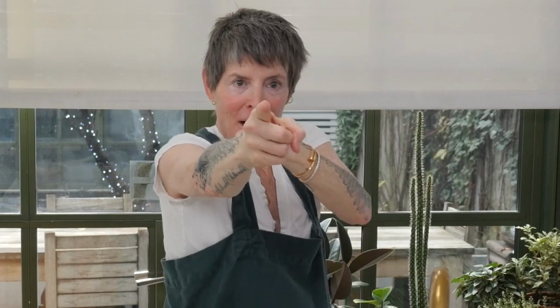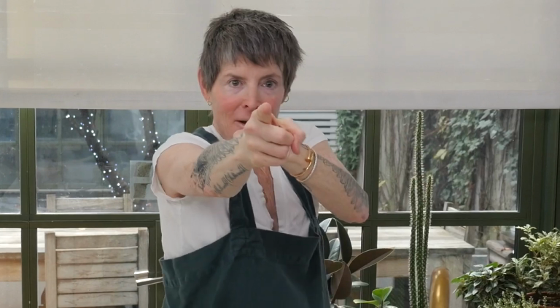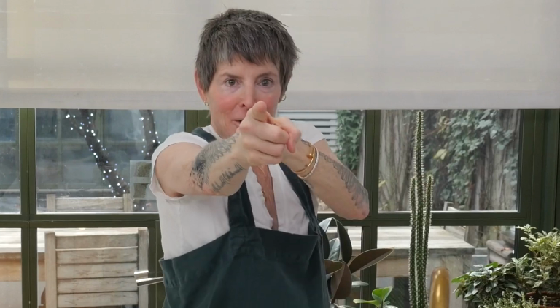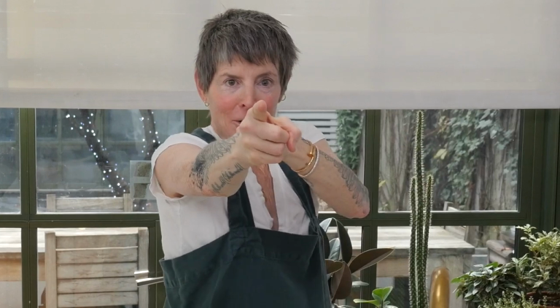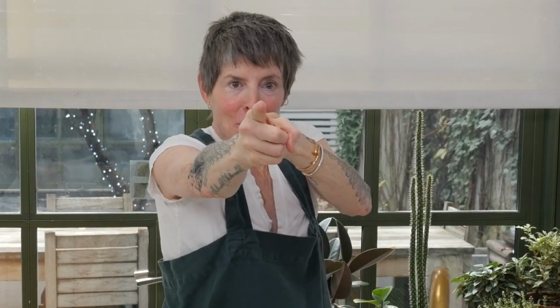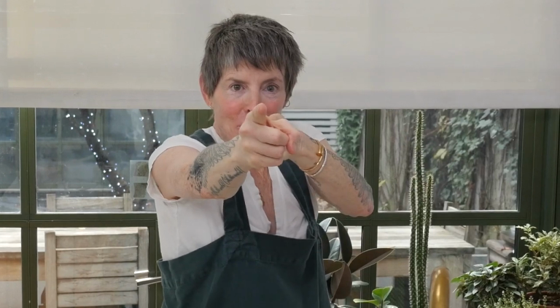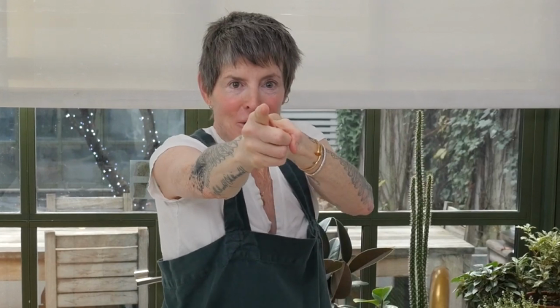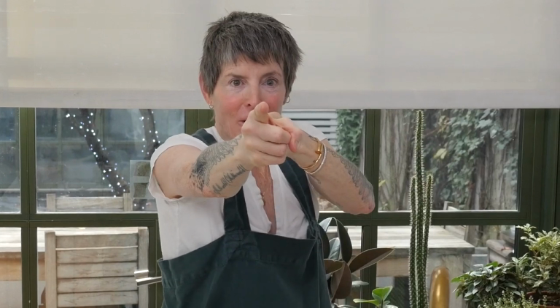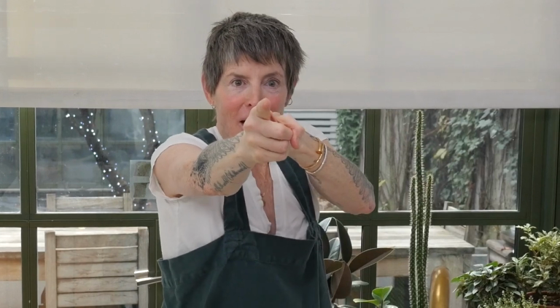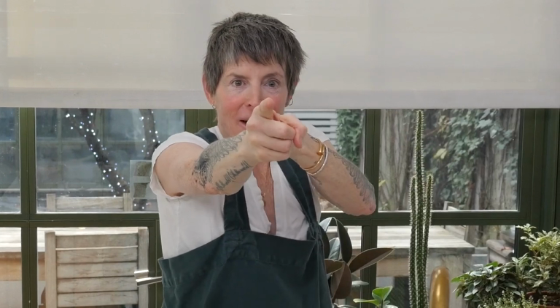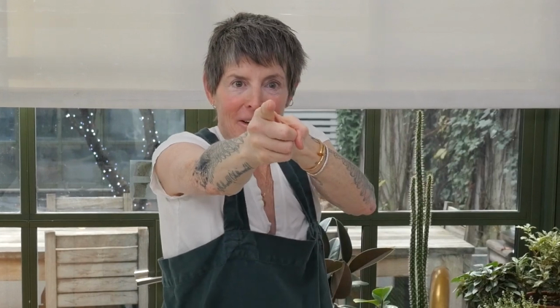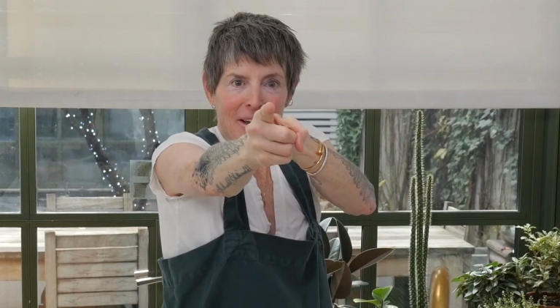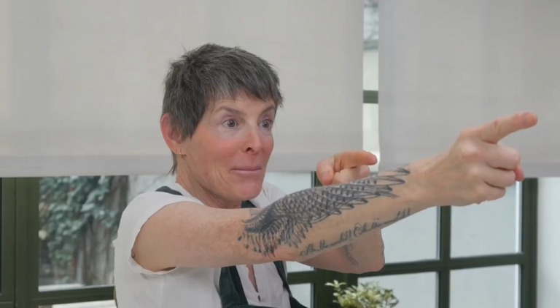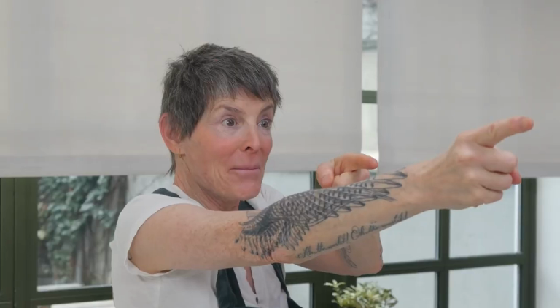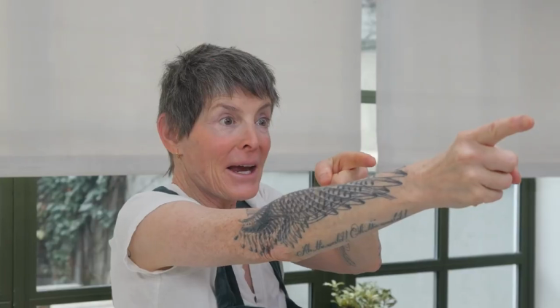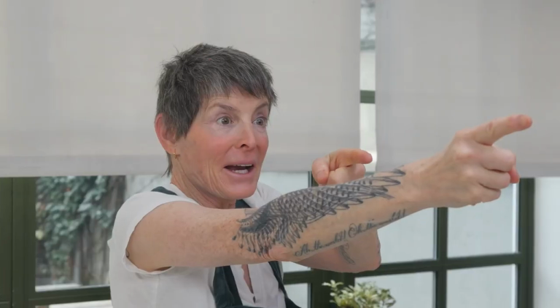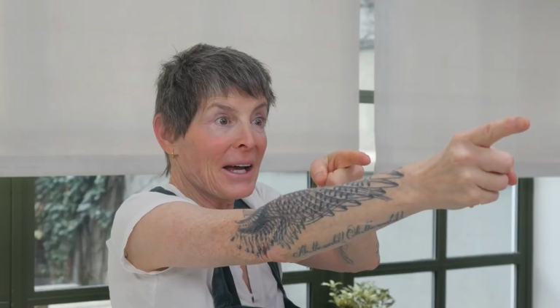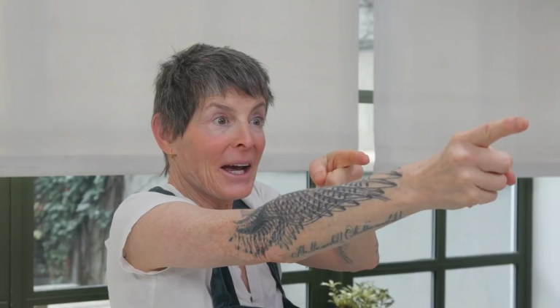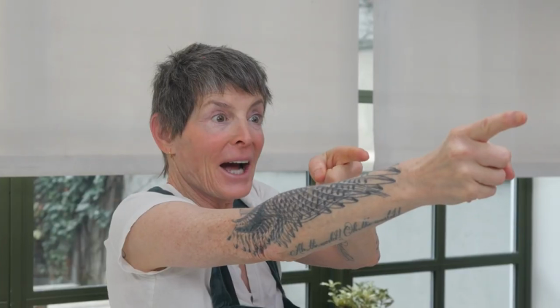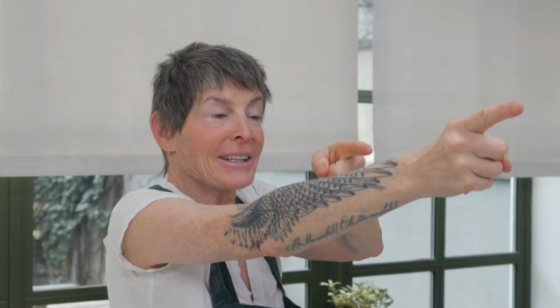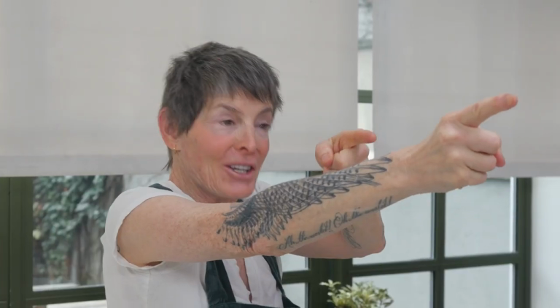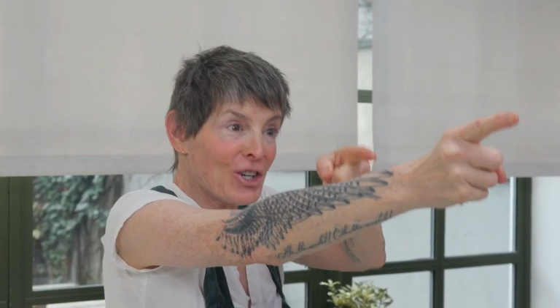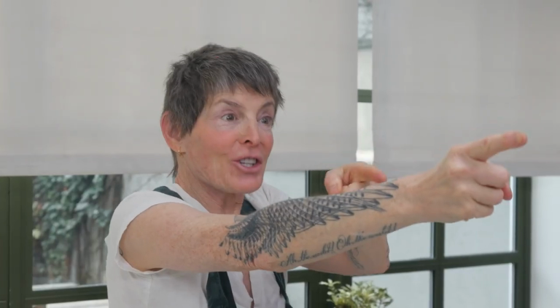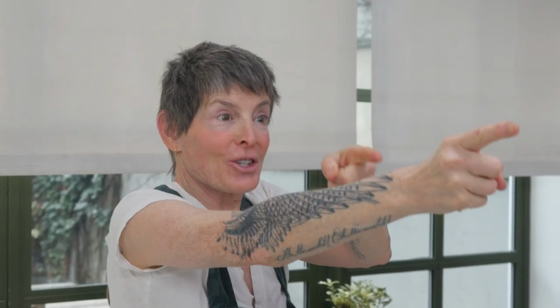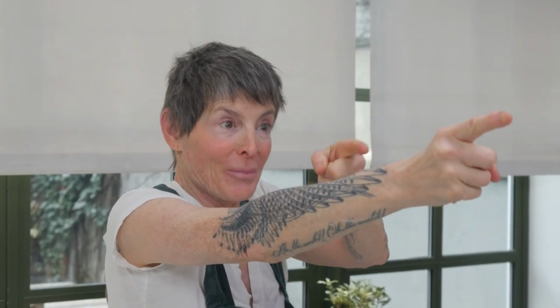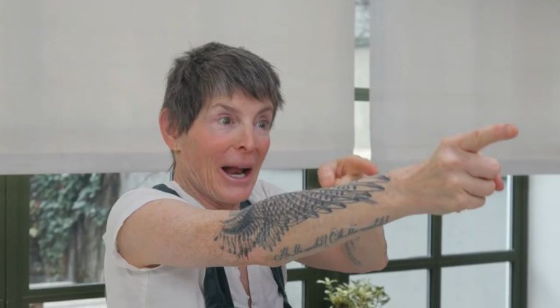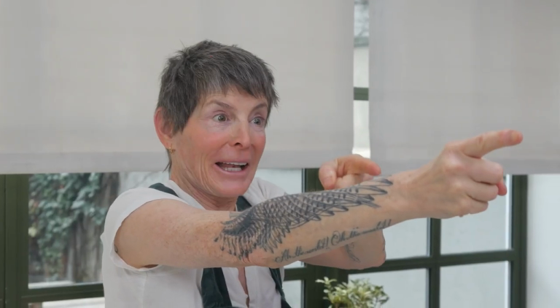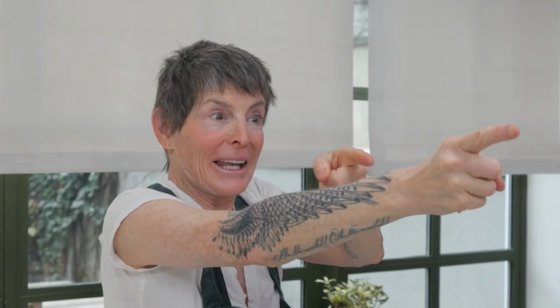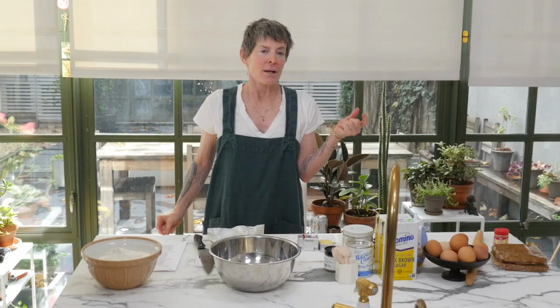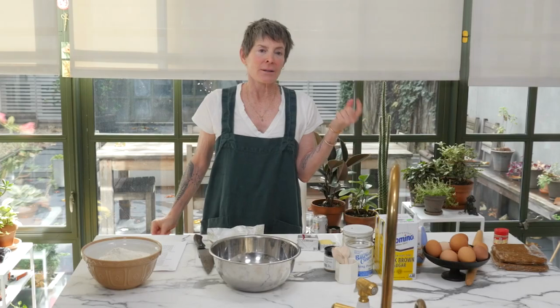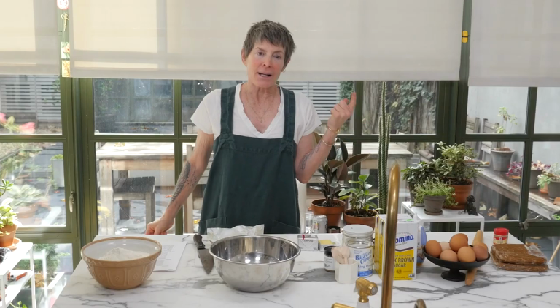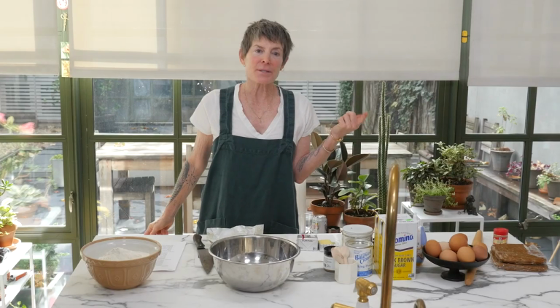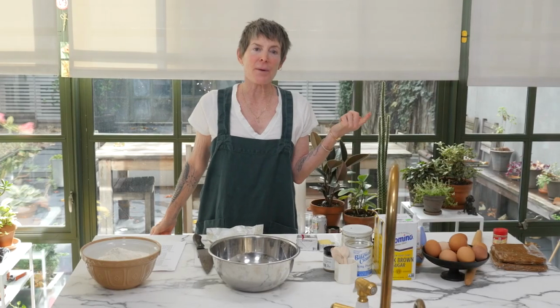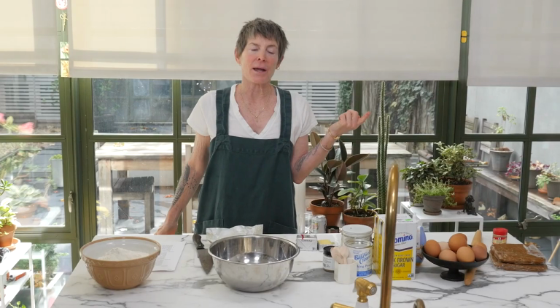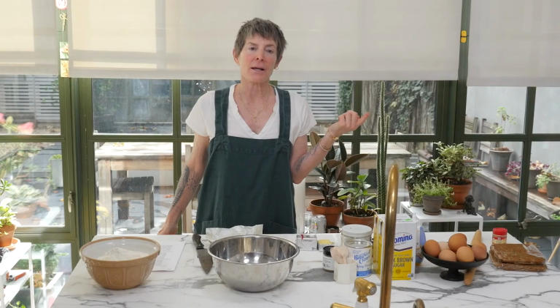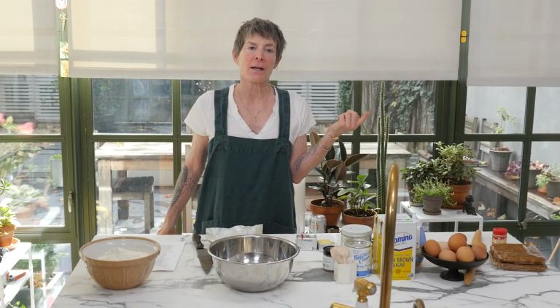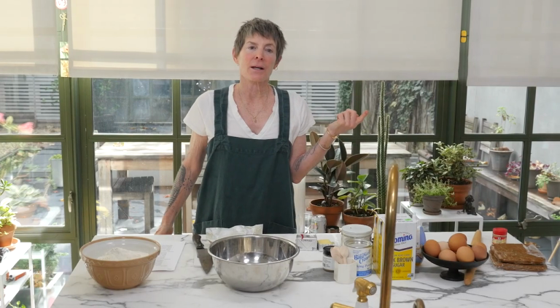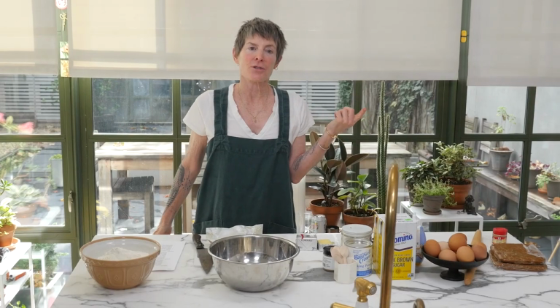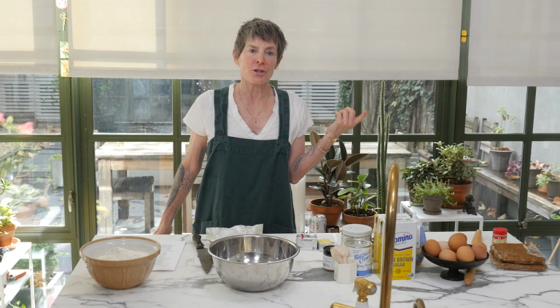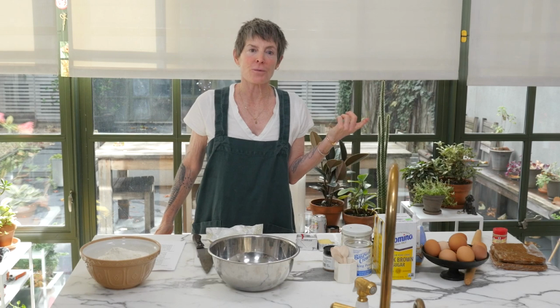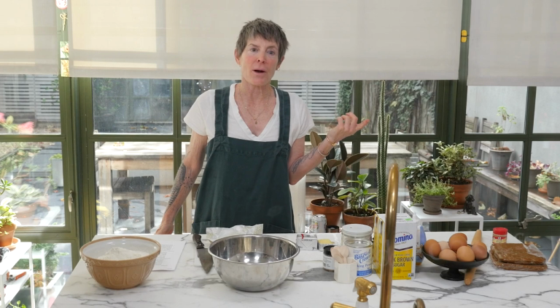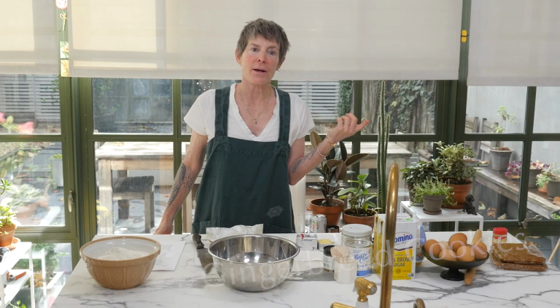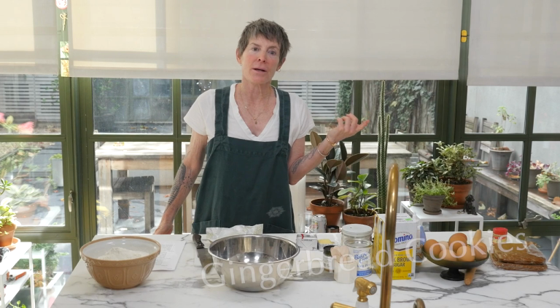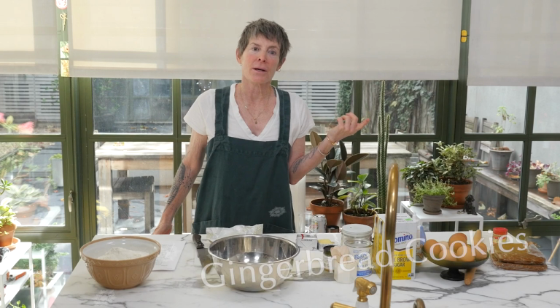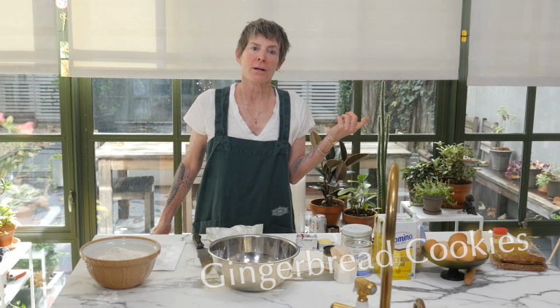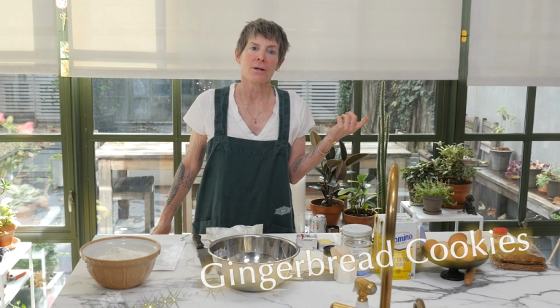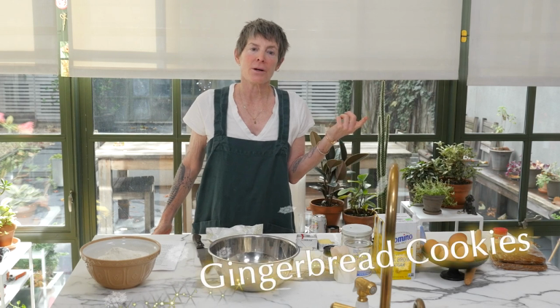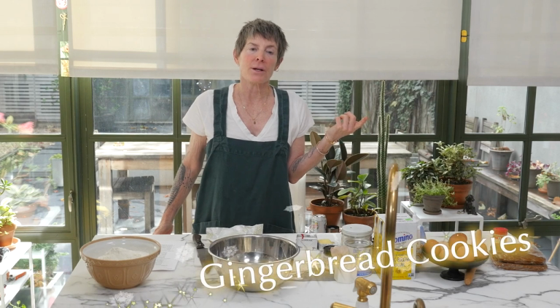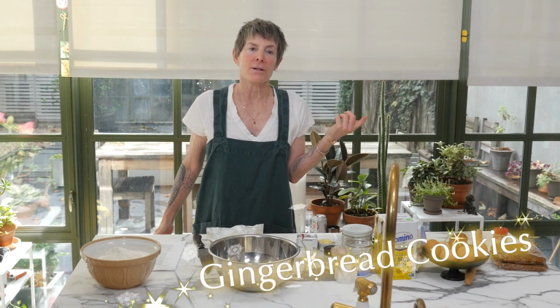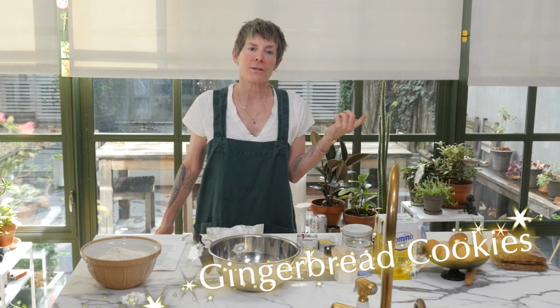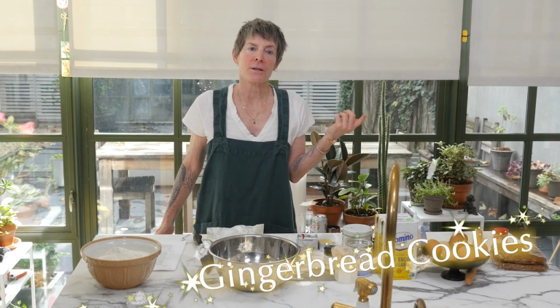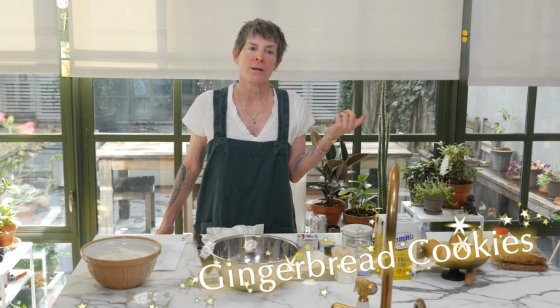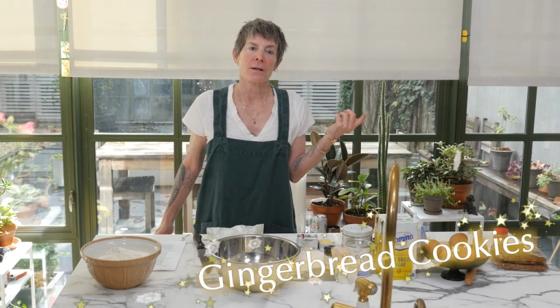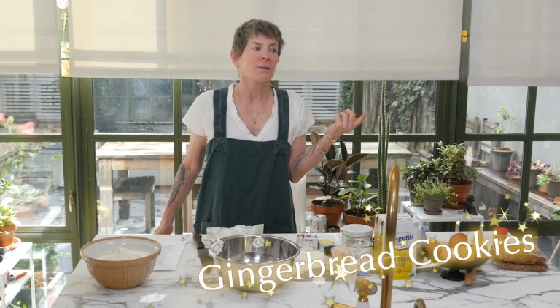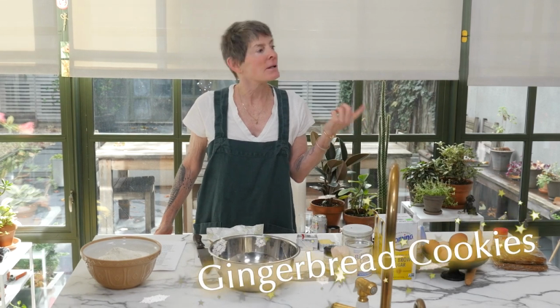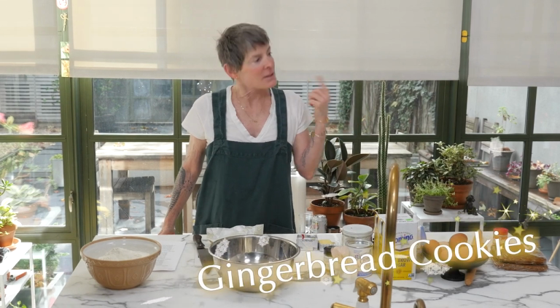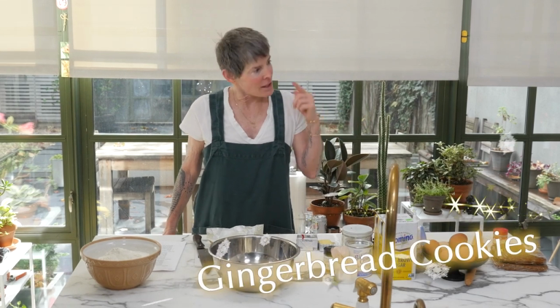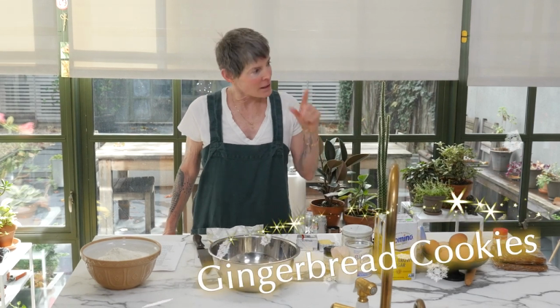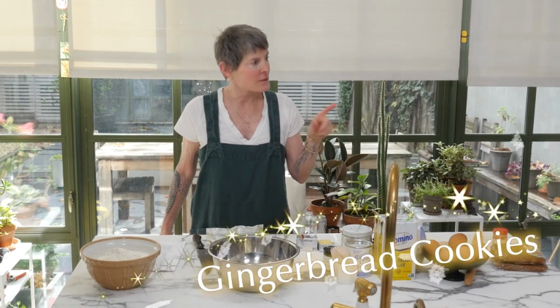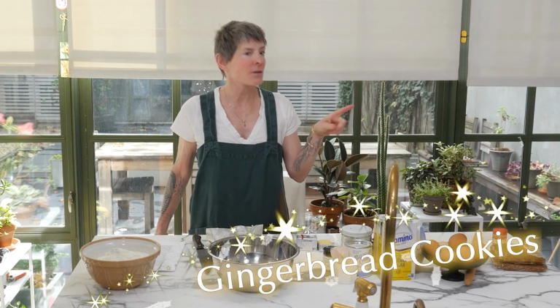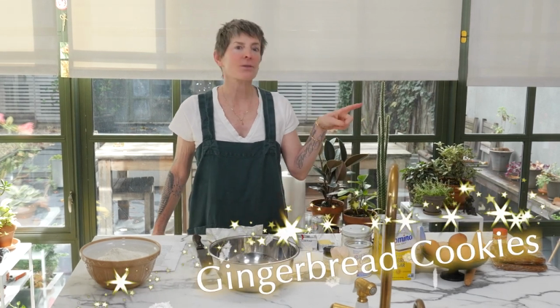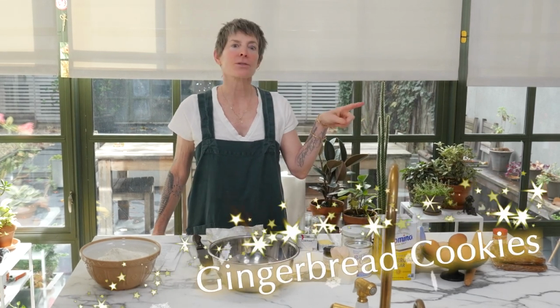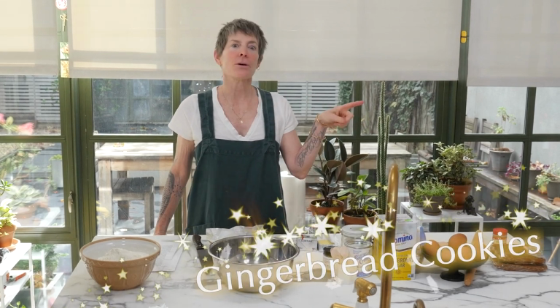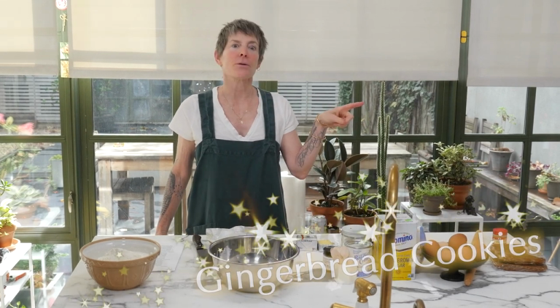Use your head. Let's make gingerbread cookies. Let's take it to the stove.